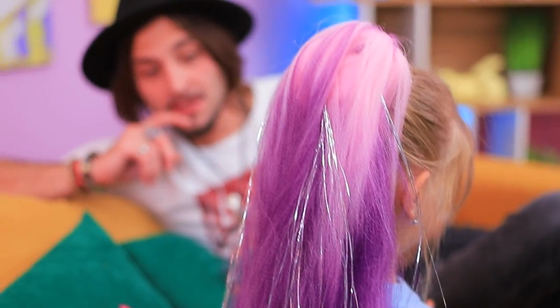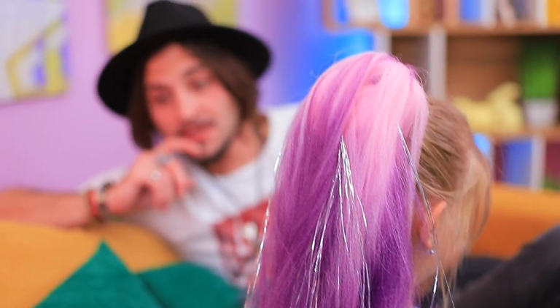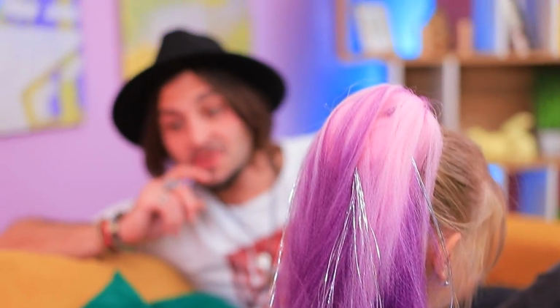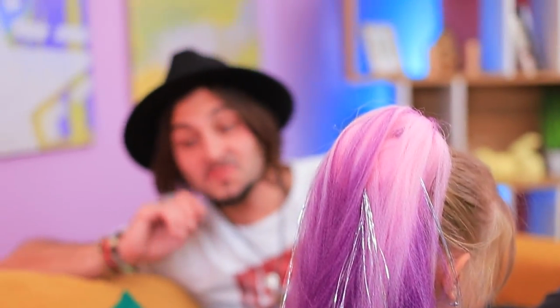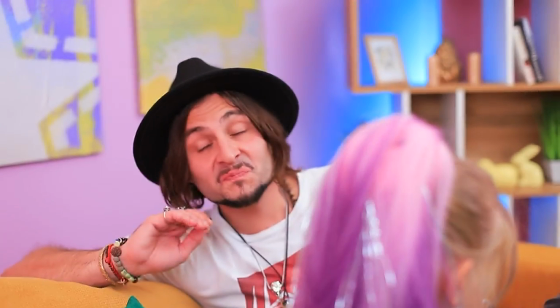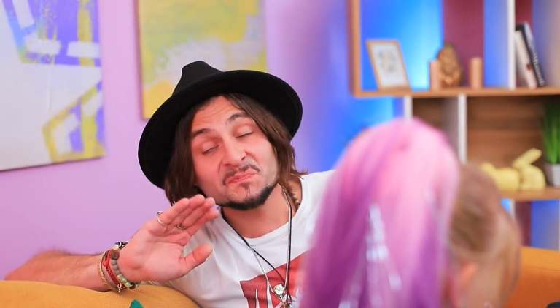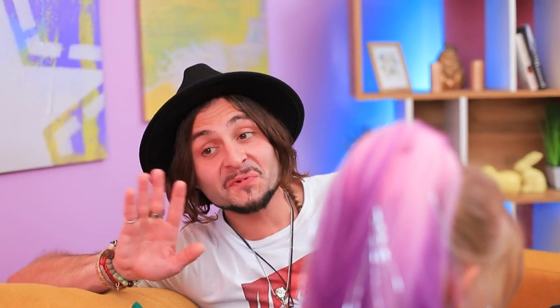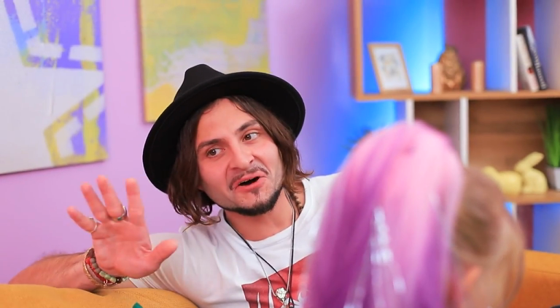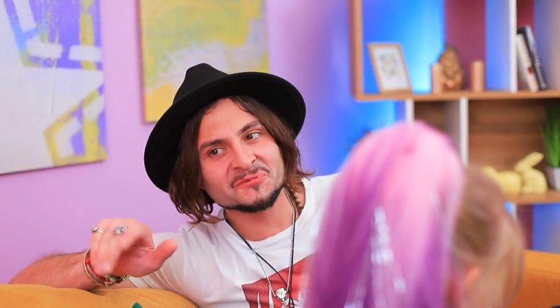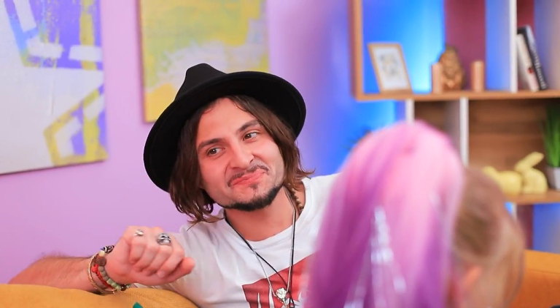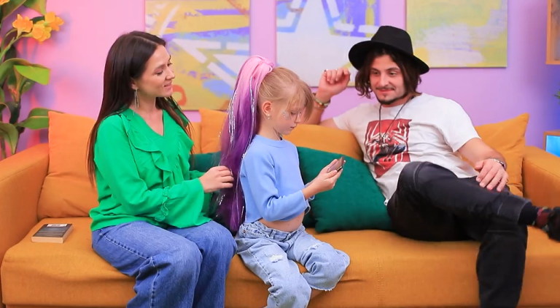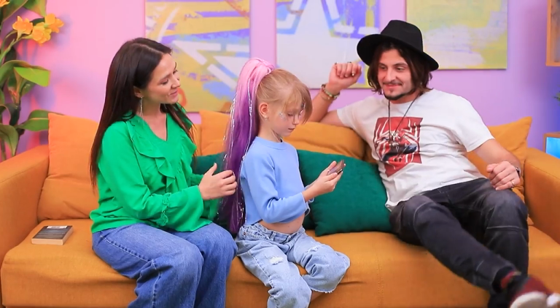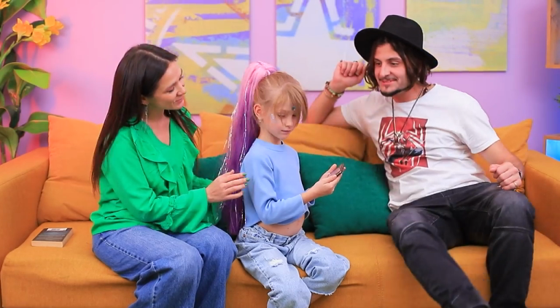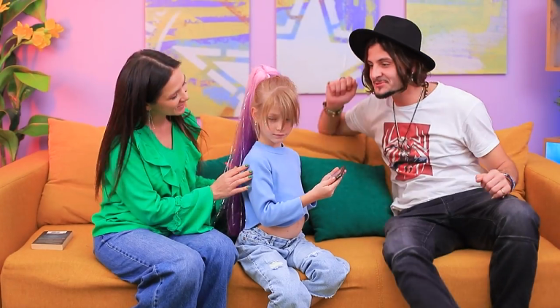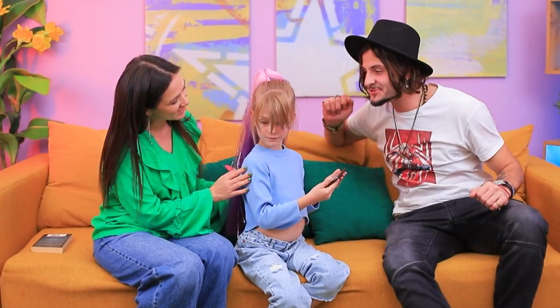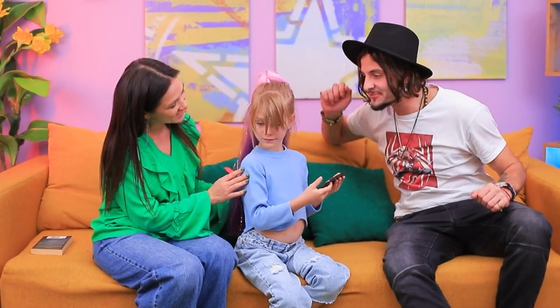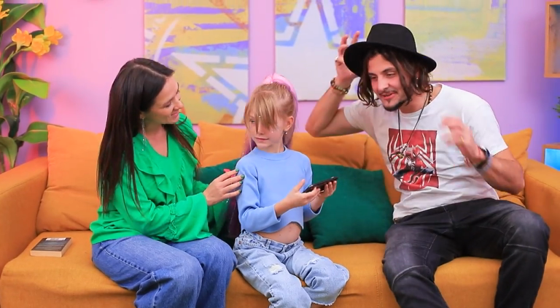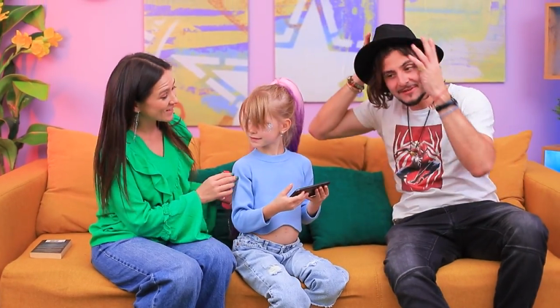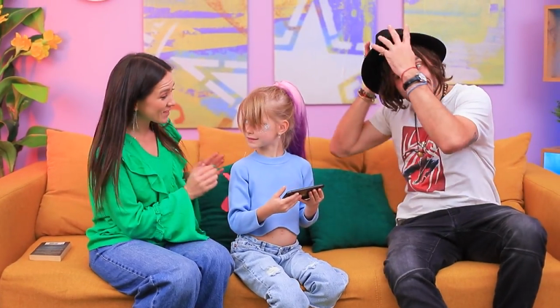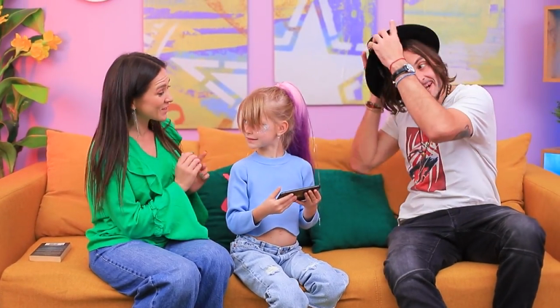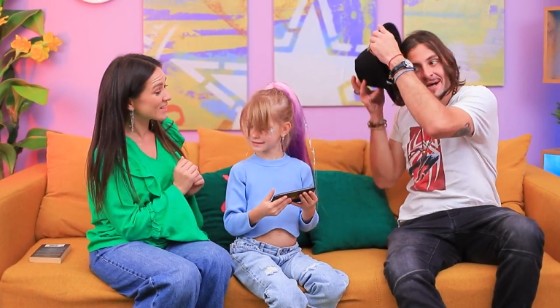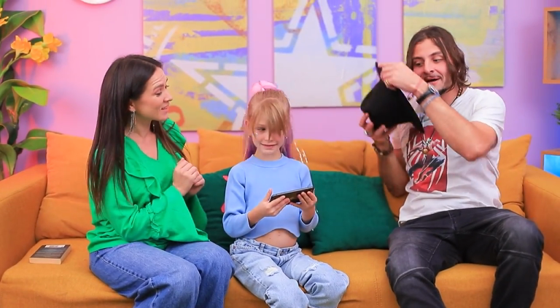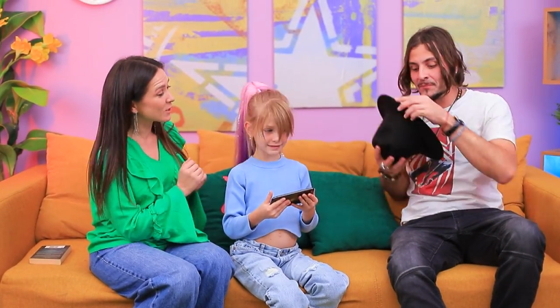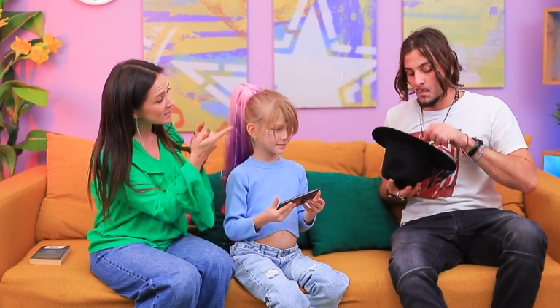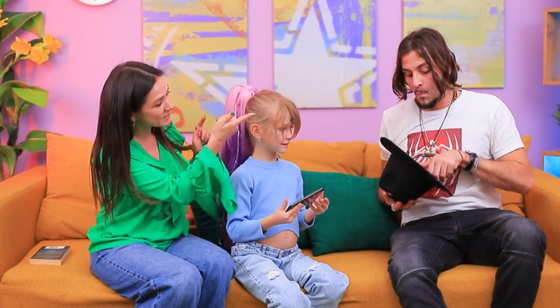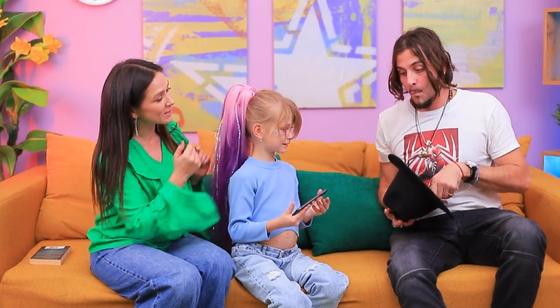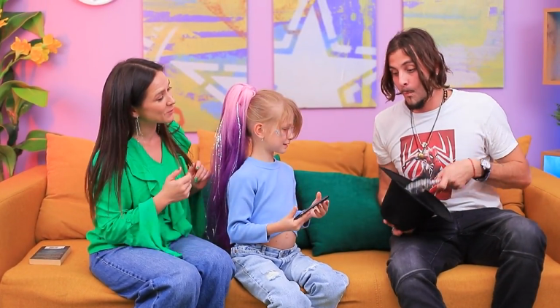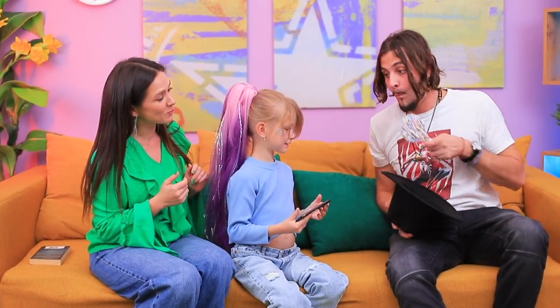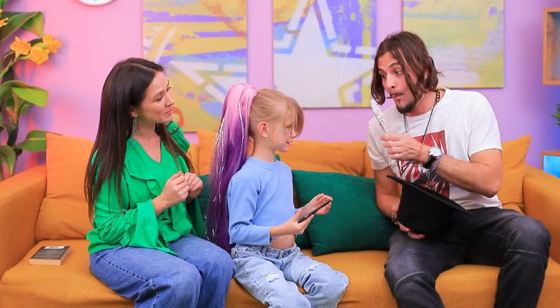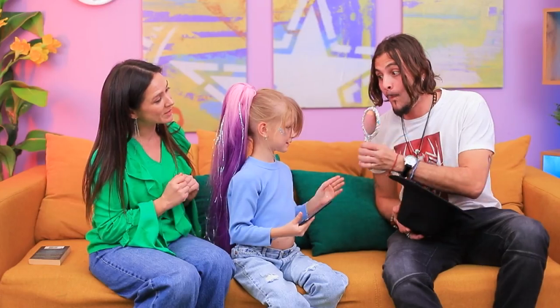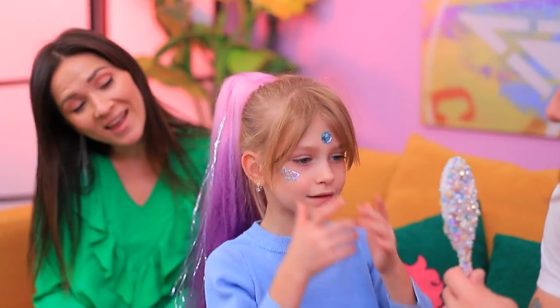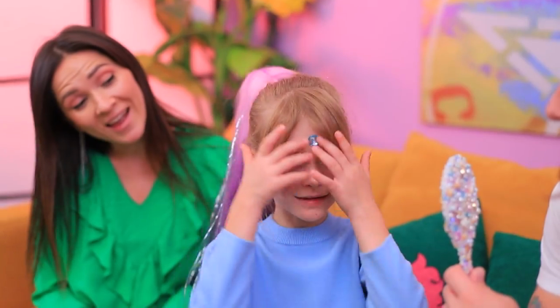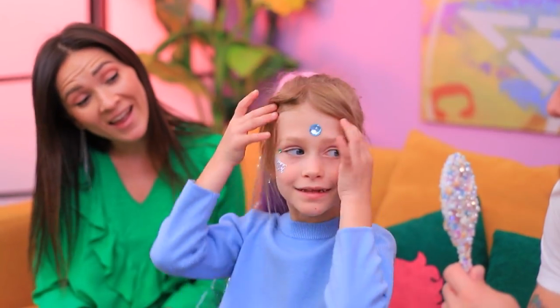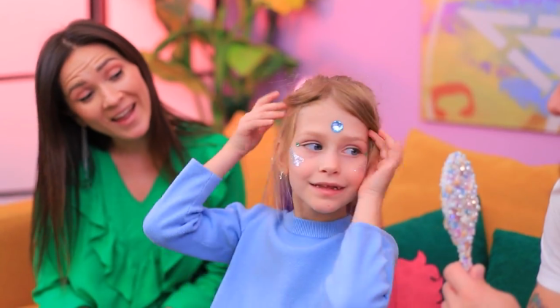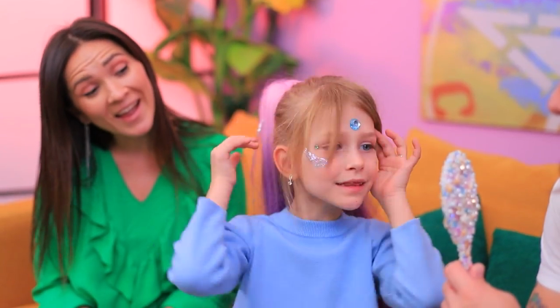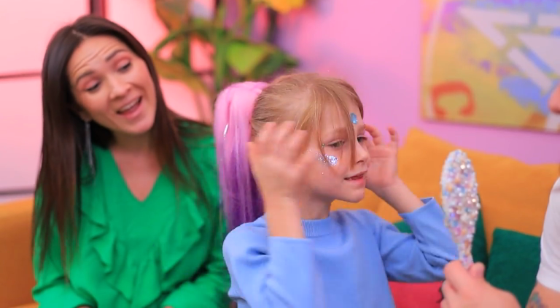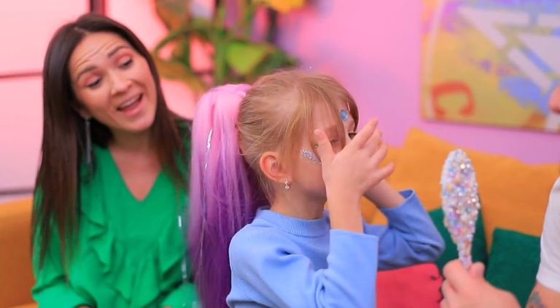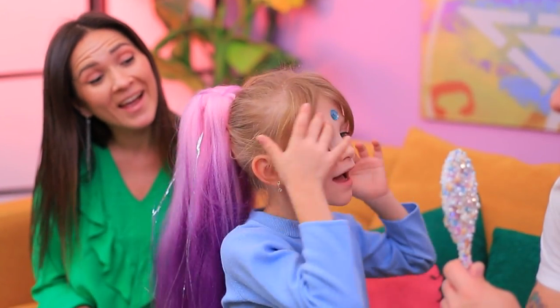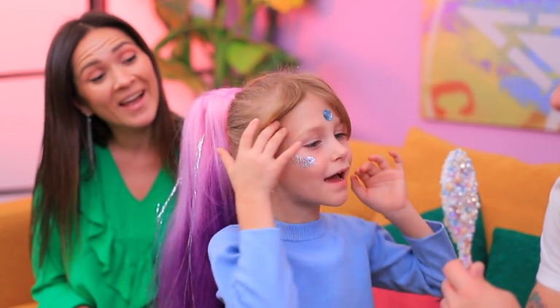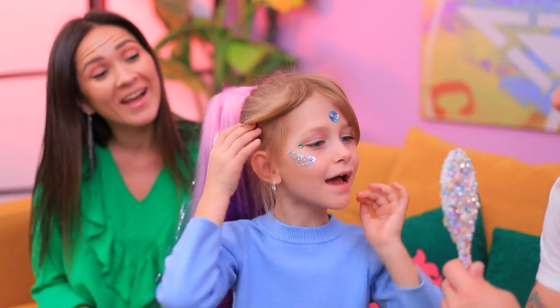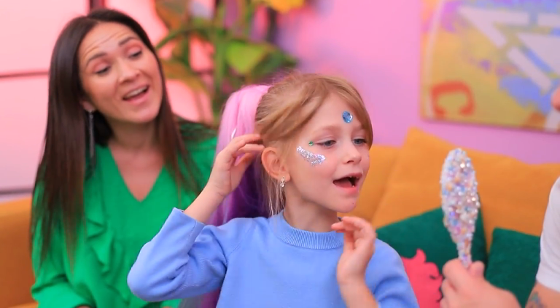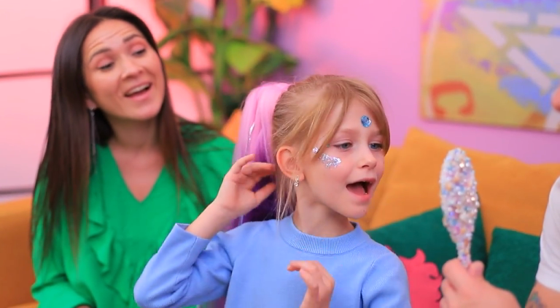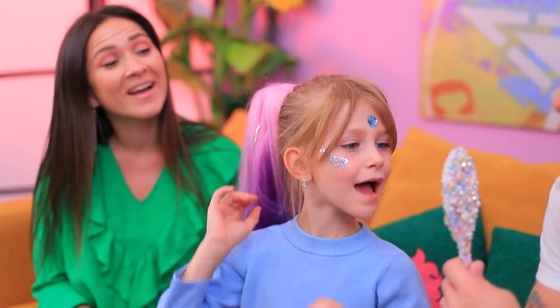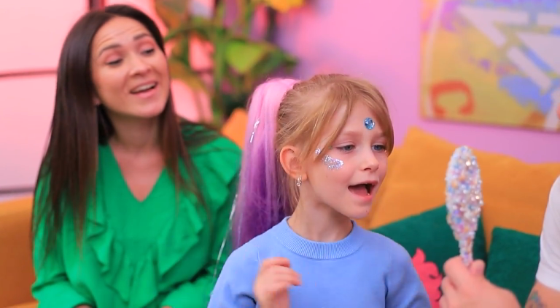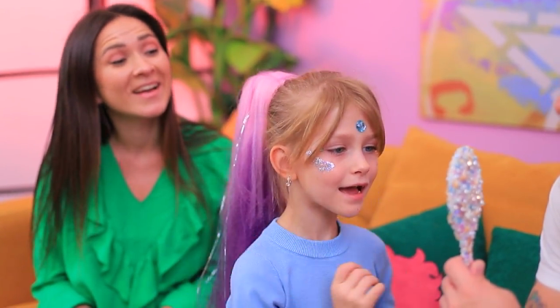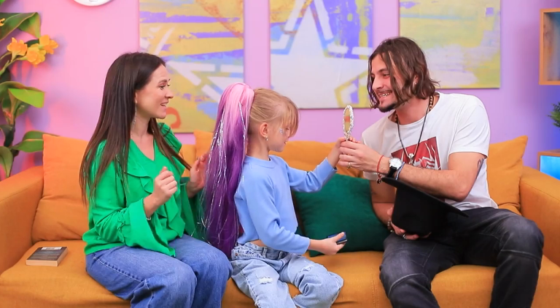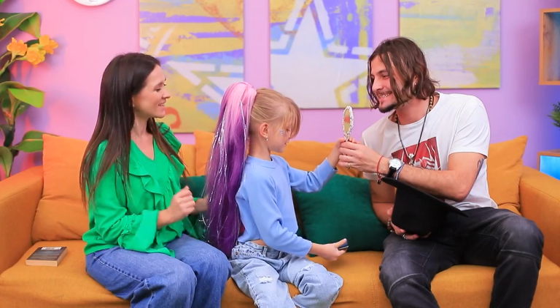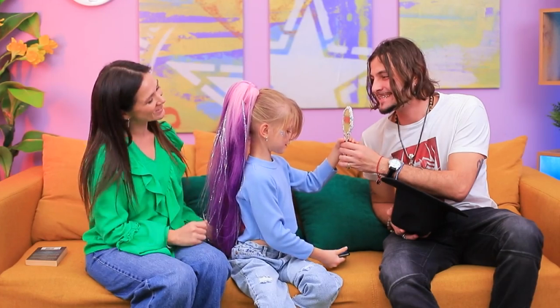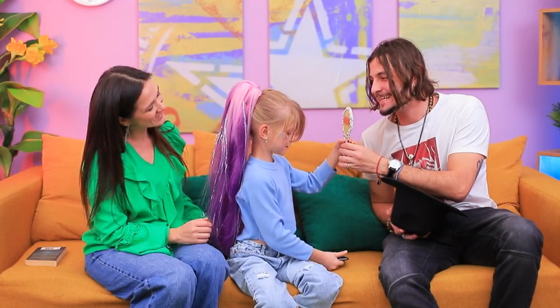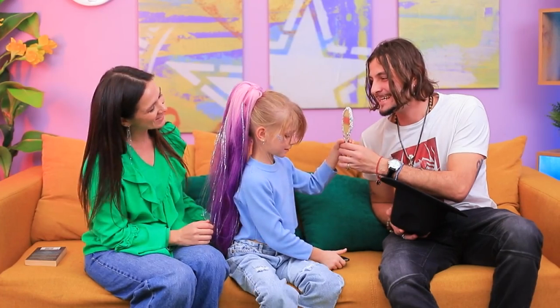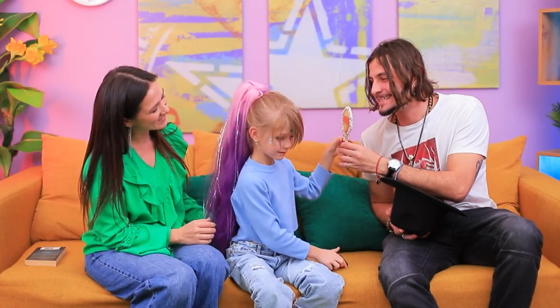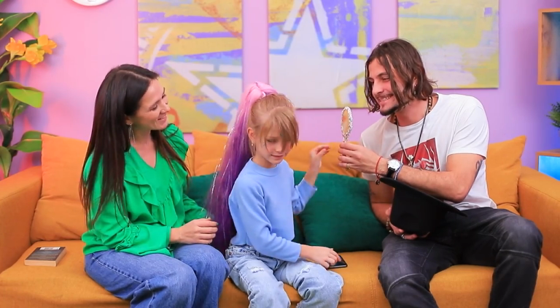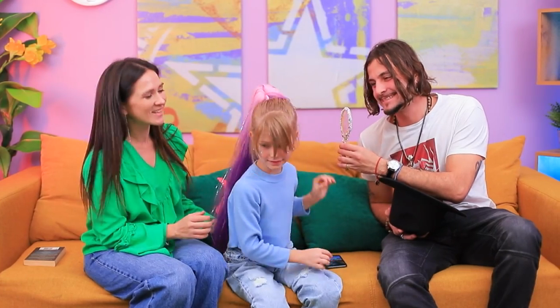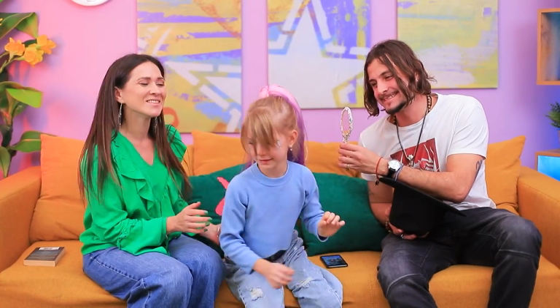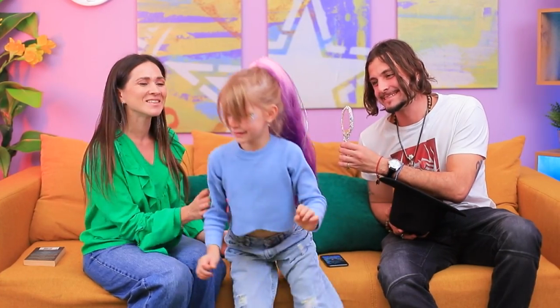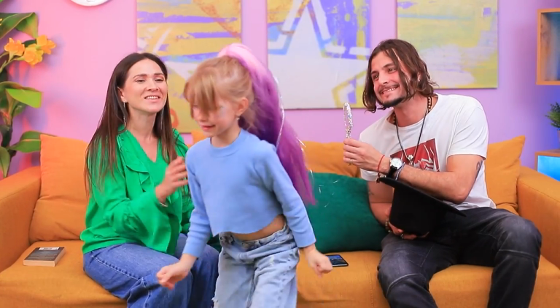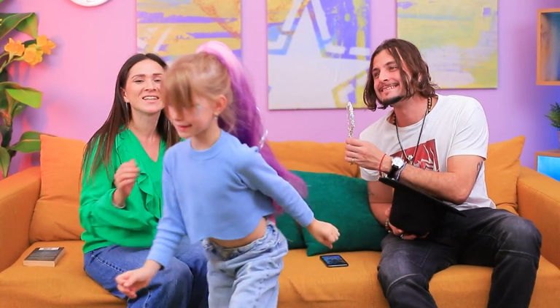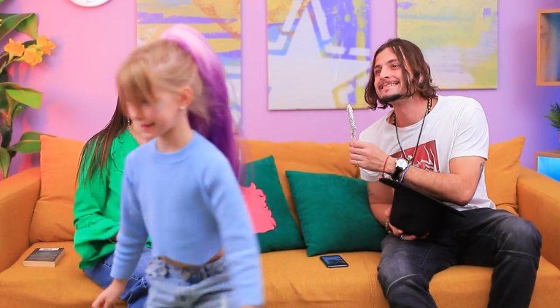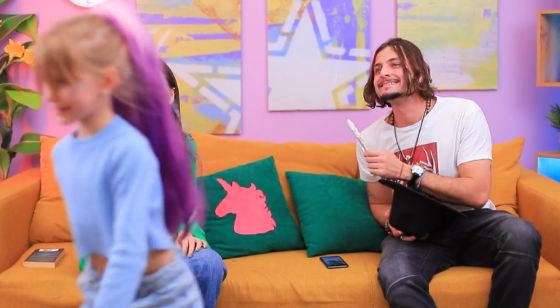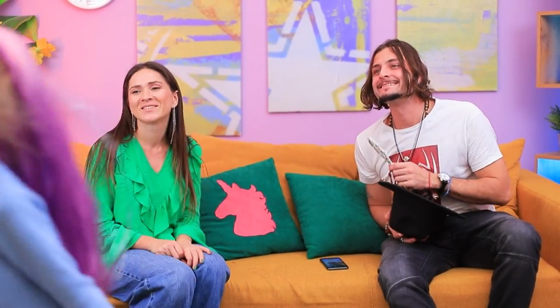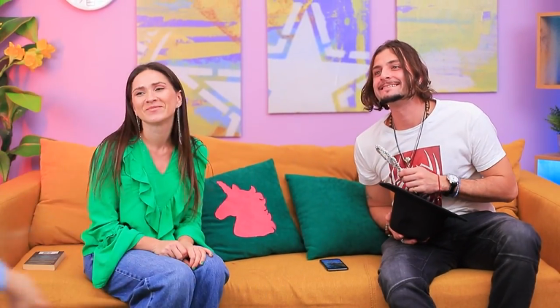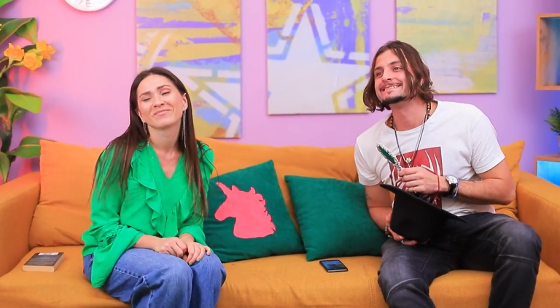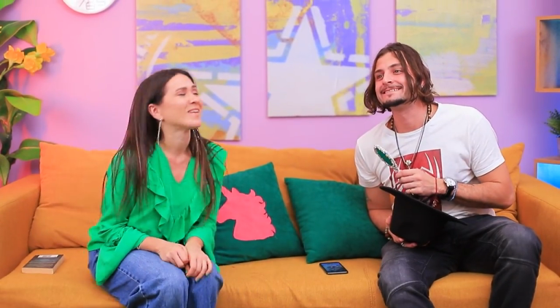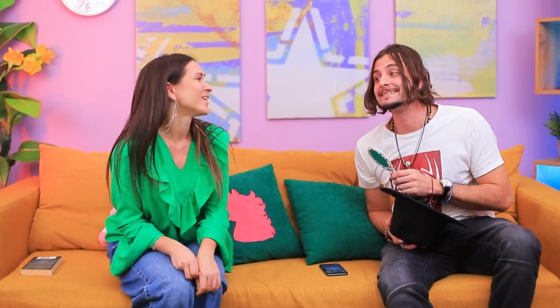Nice job, sweetie! Look what we got! Whoa! Thanks, Mom! Anytime!